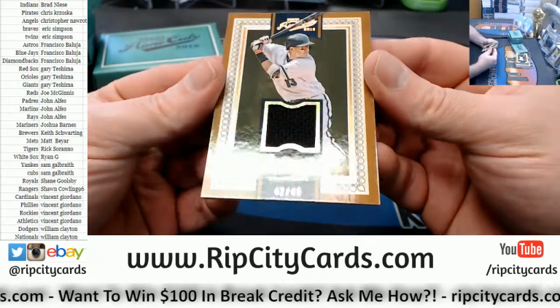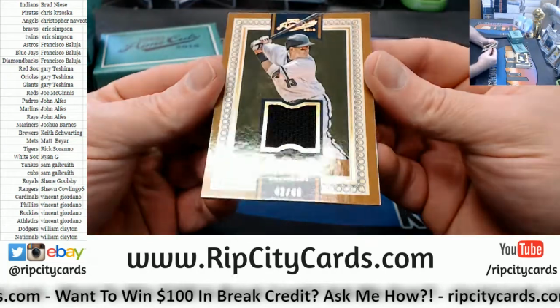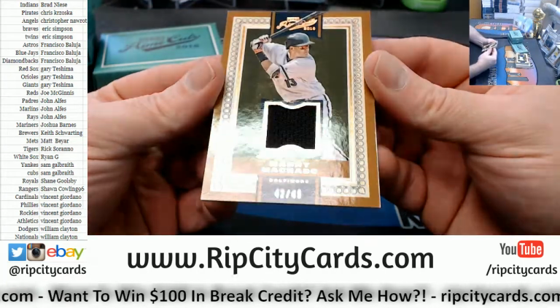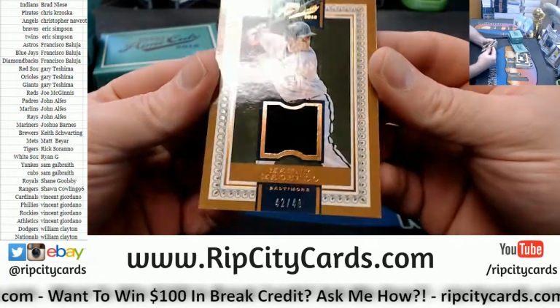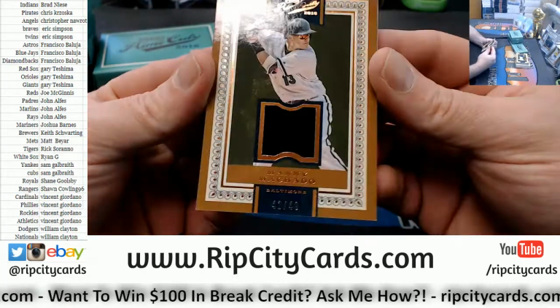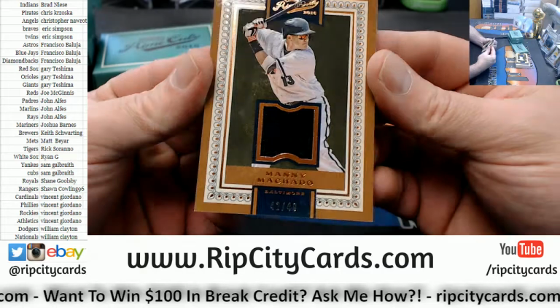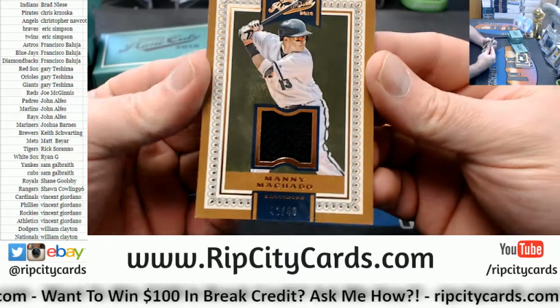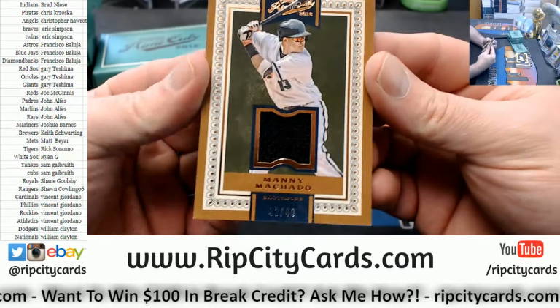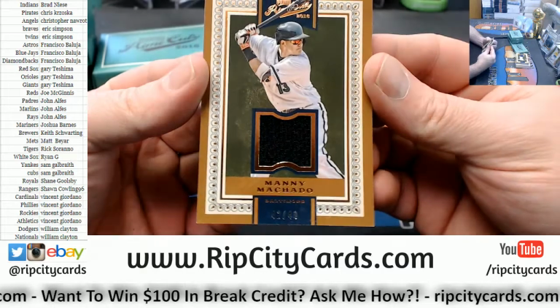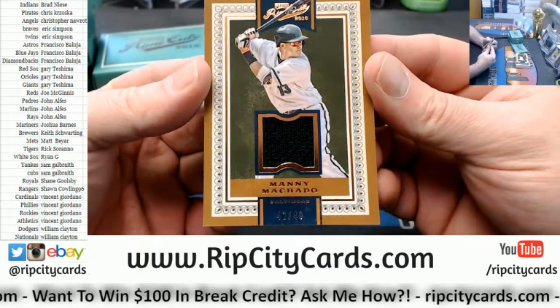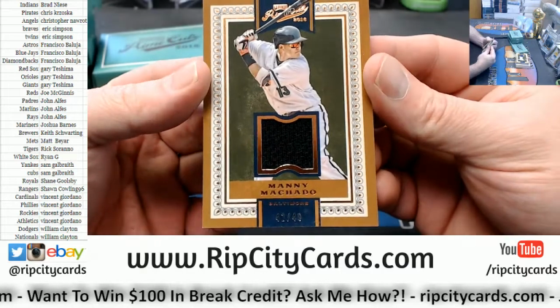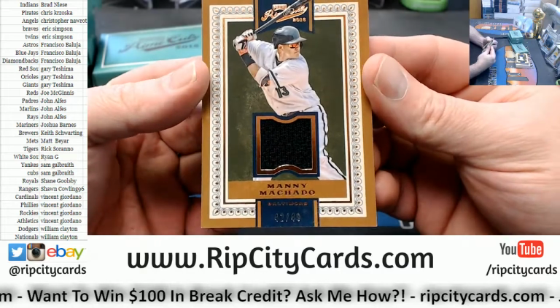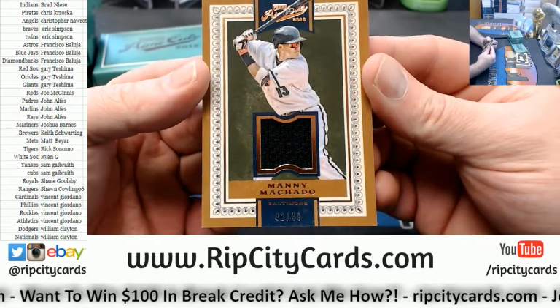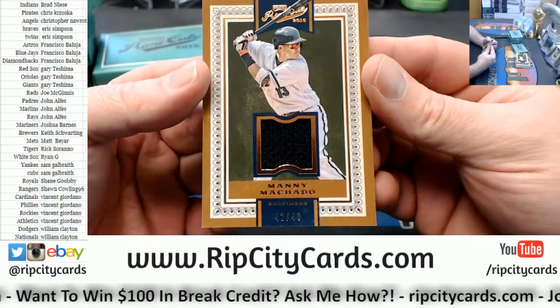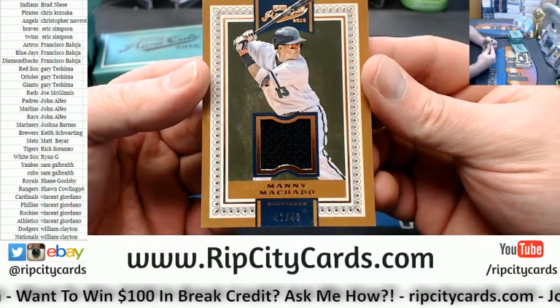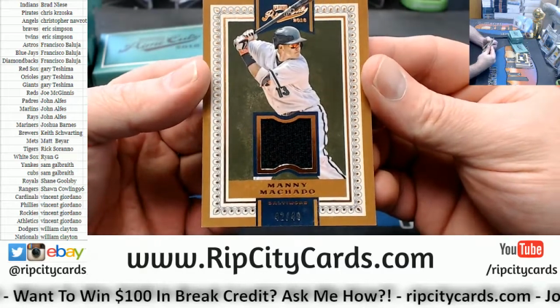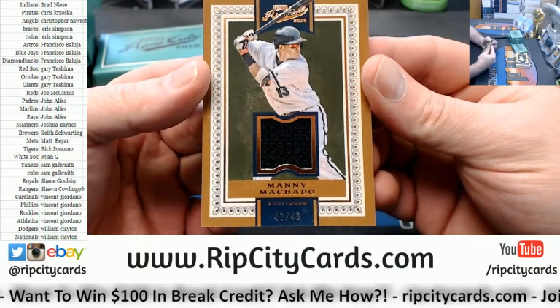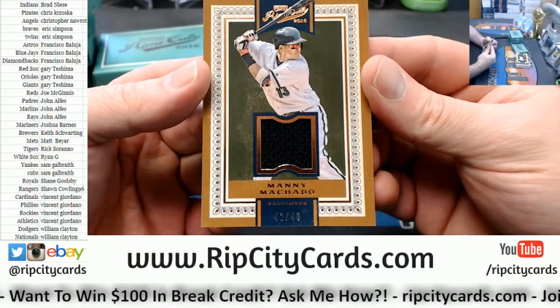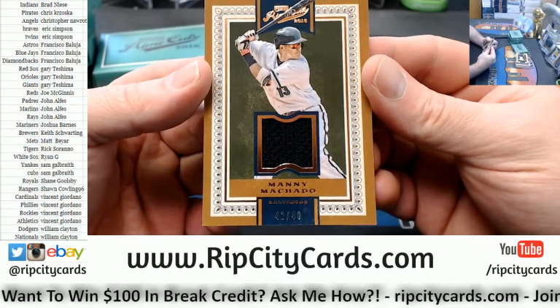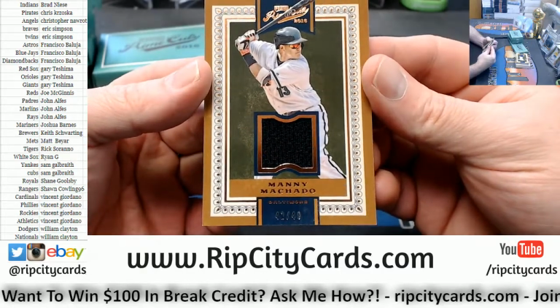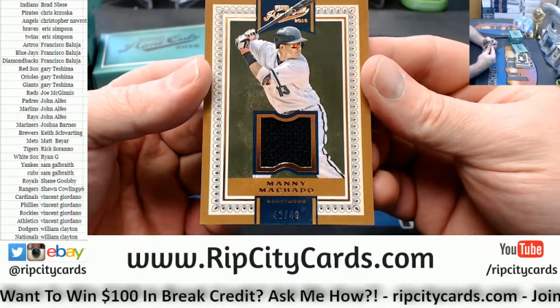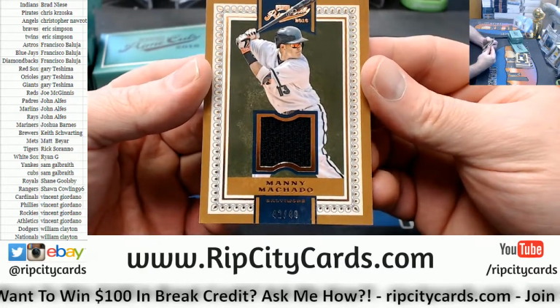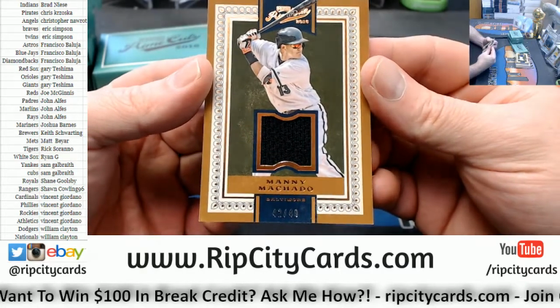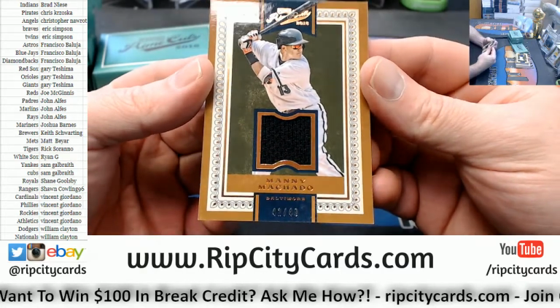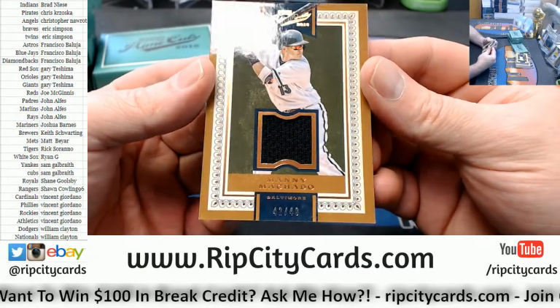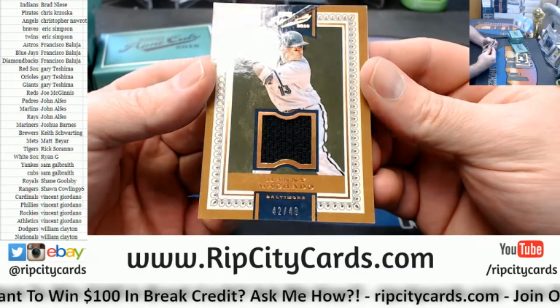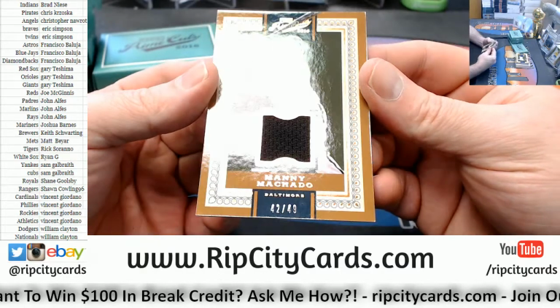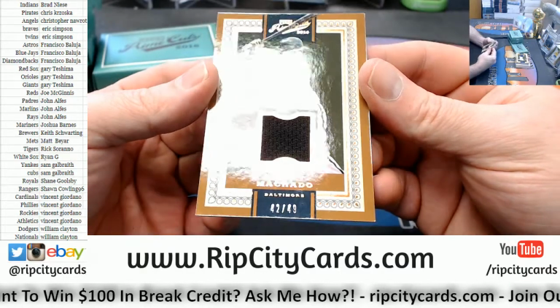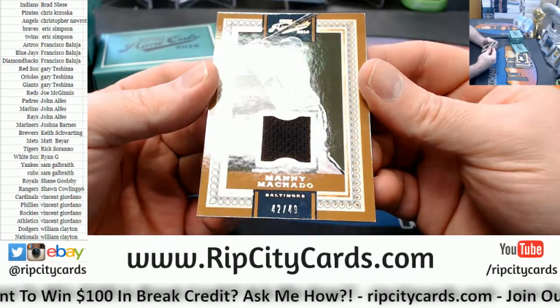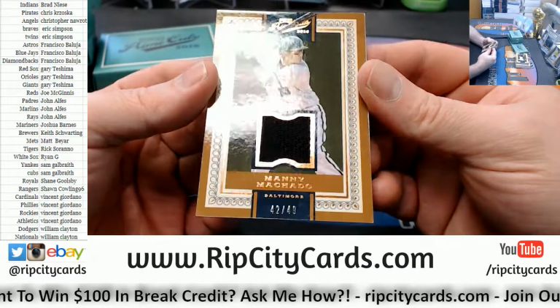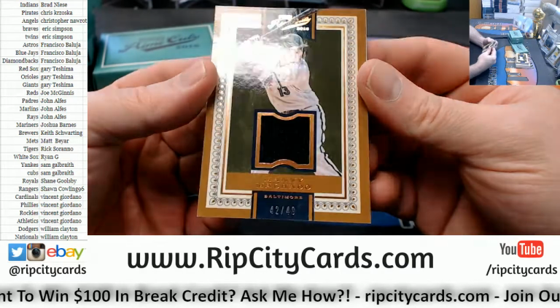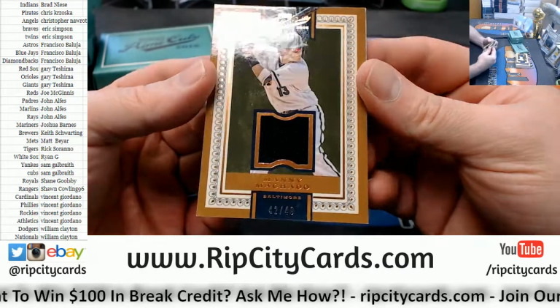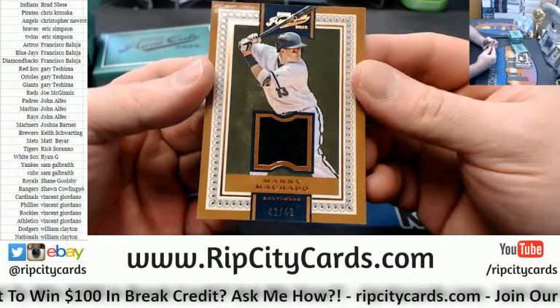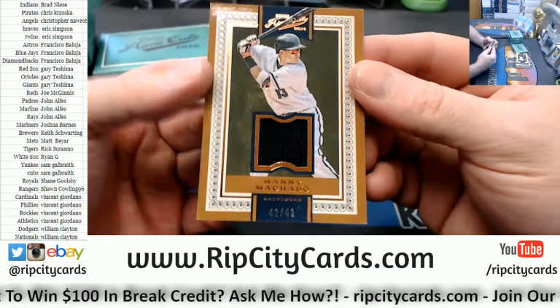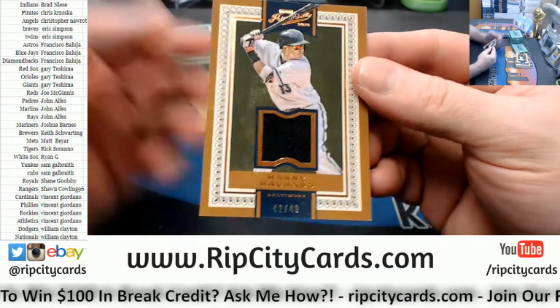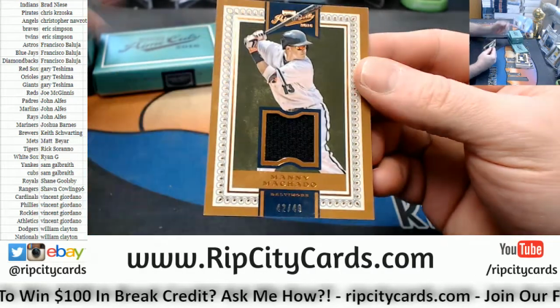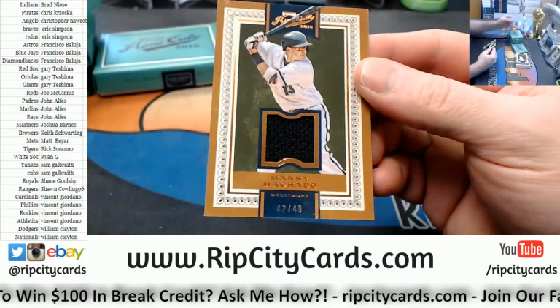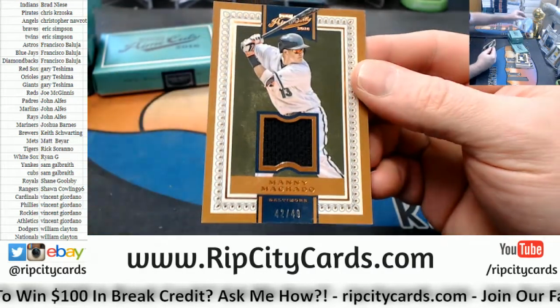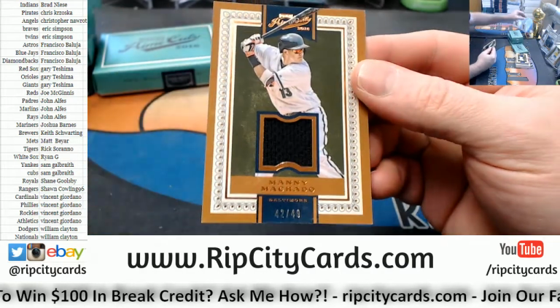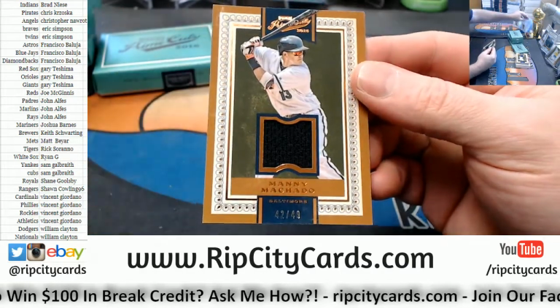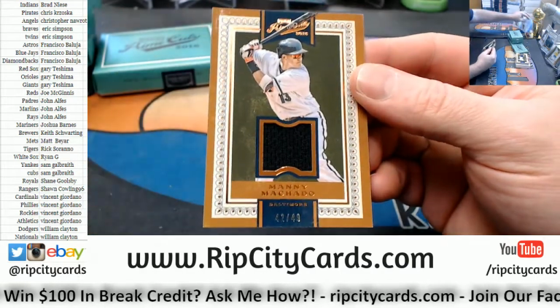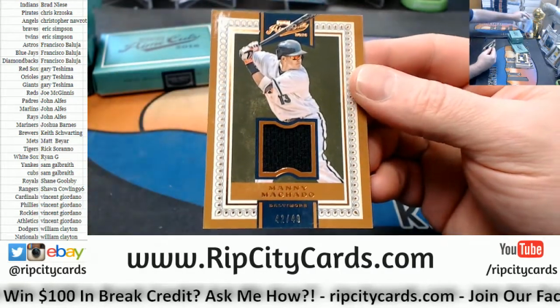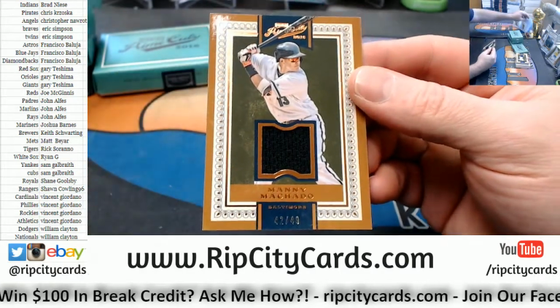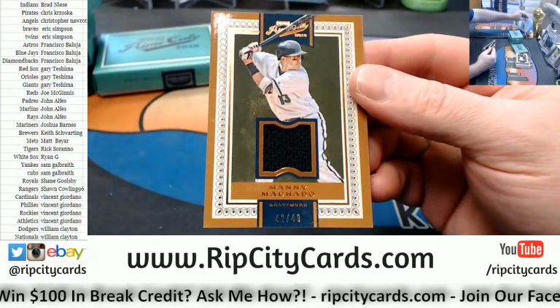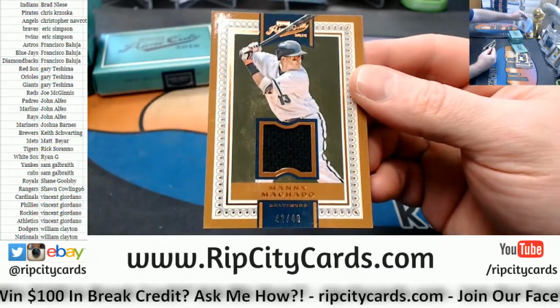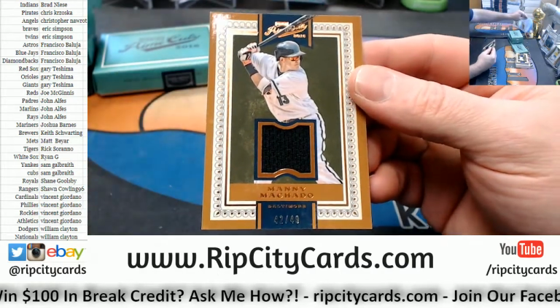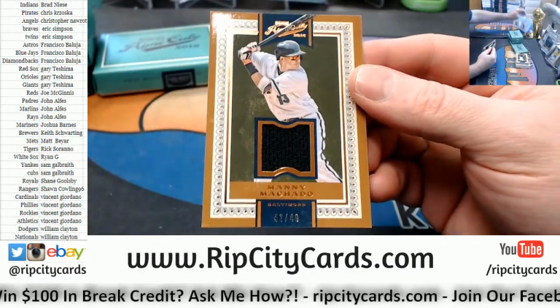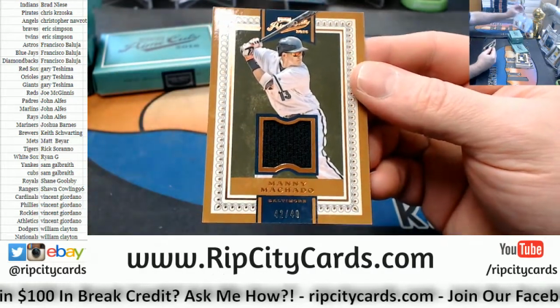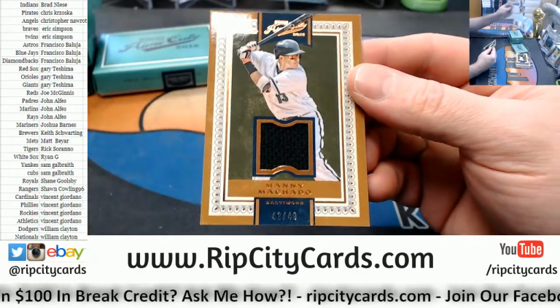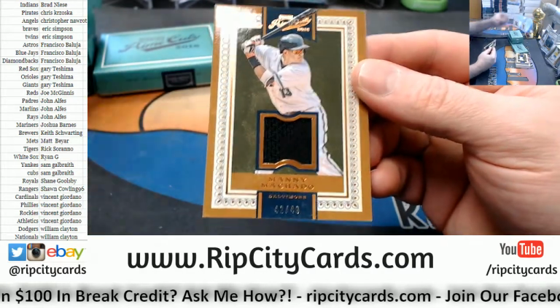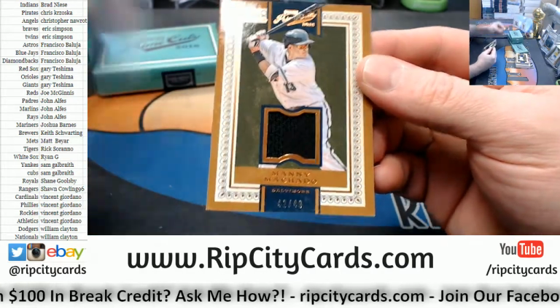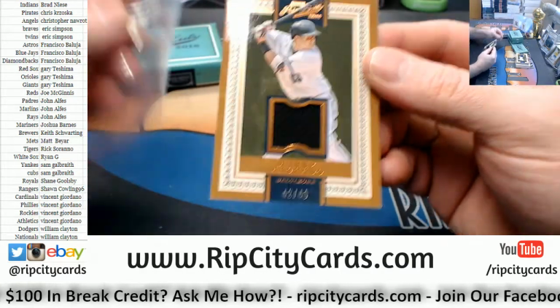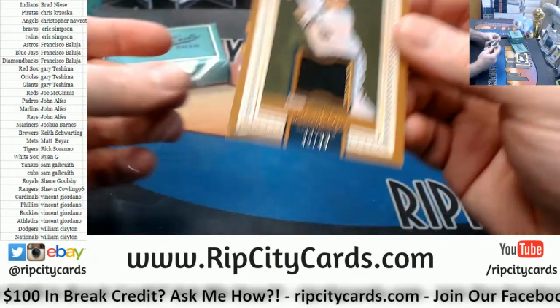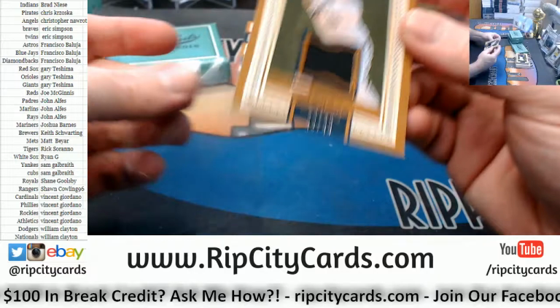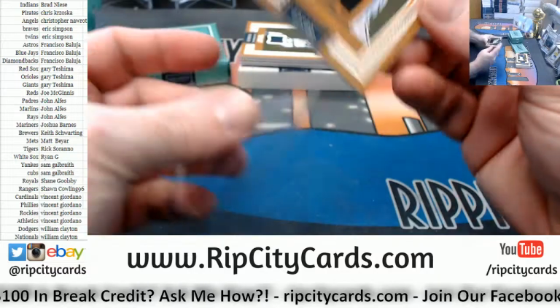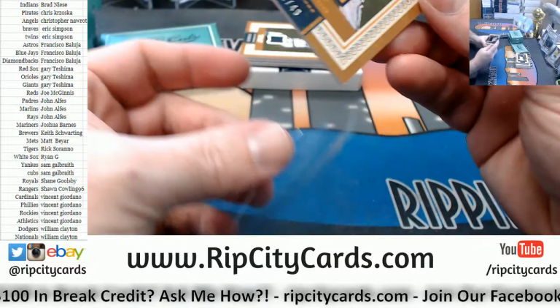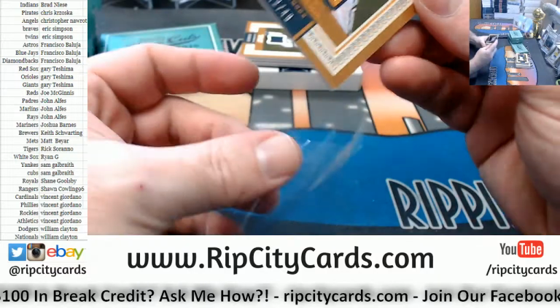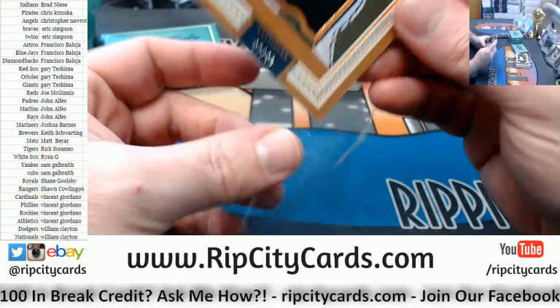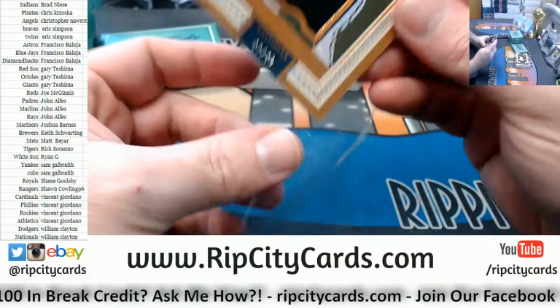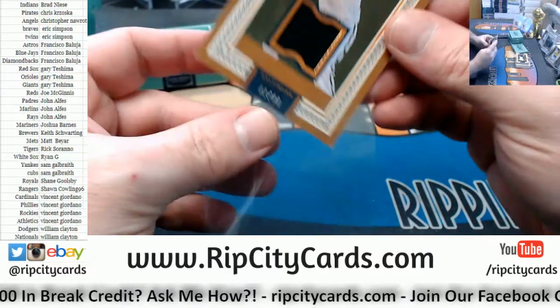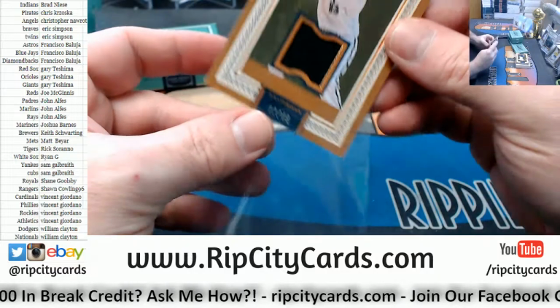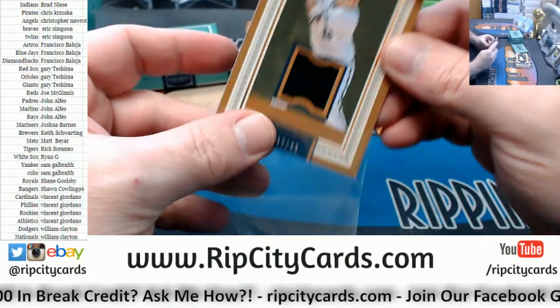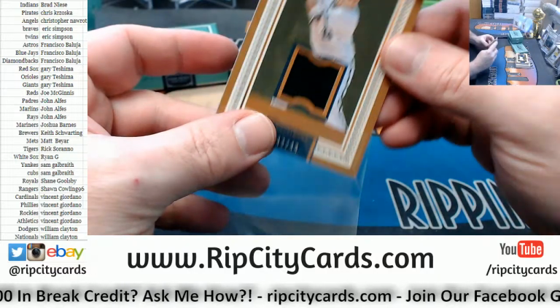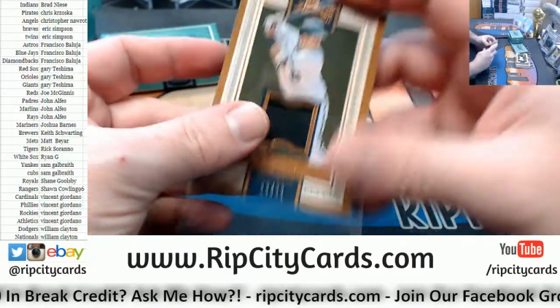Alright, 42 out of 49, Manny Machado, Baltimore Orioles Swatchery.